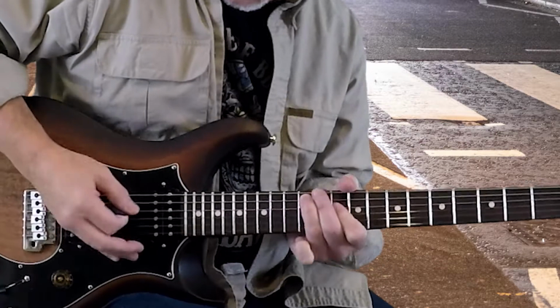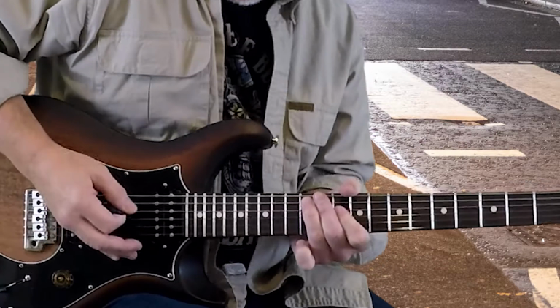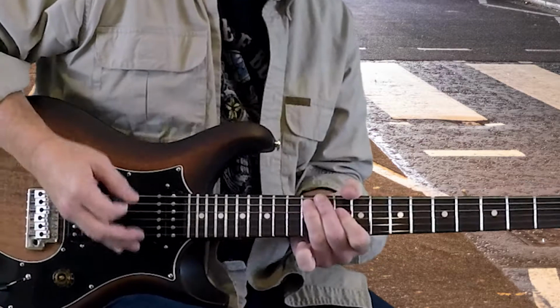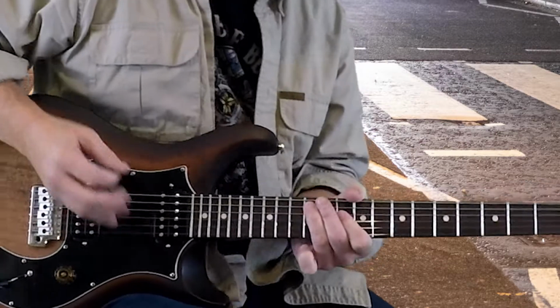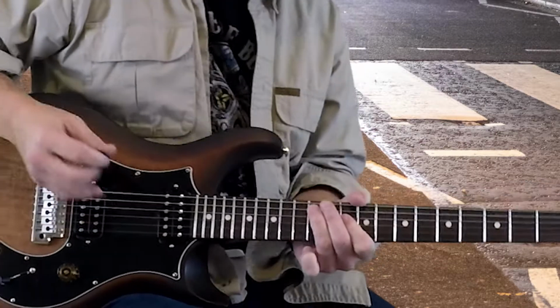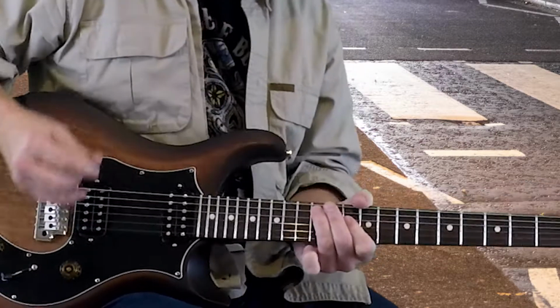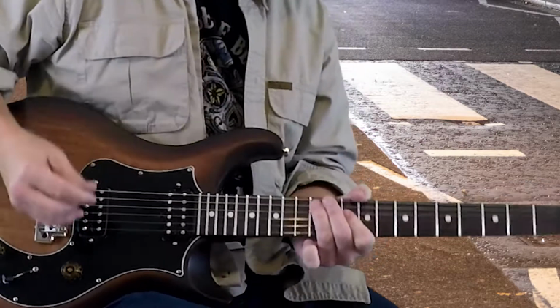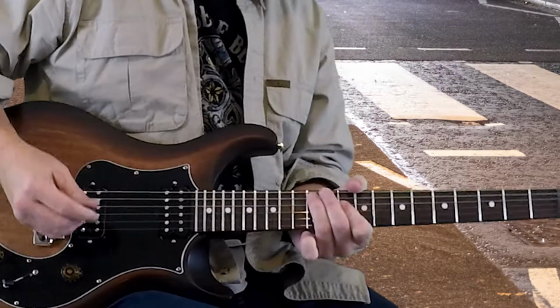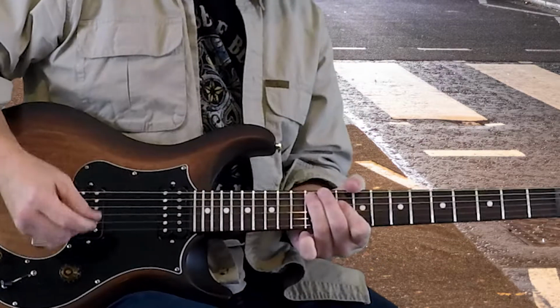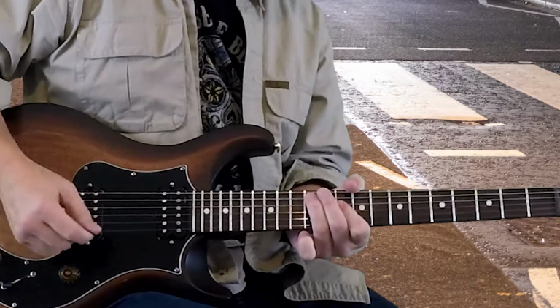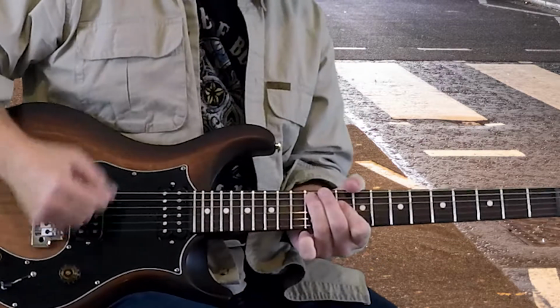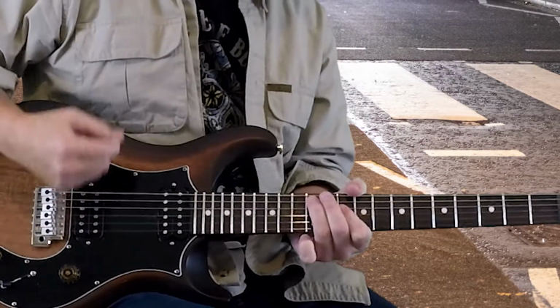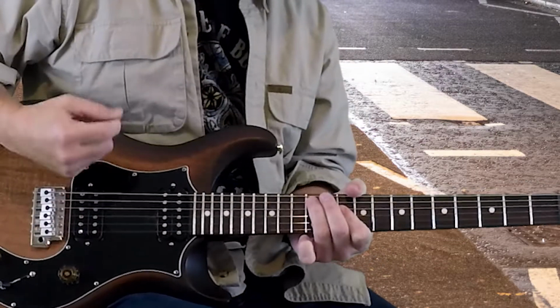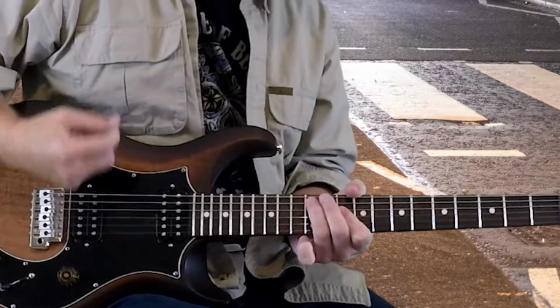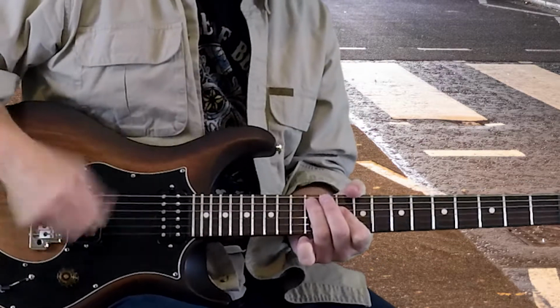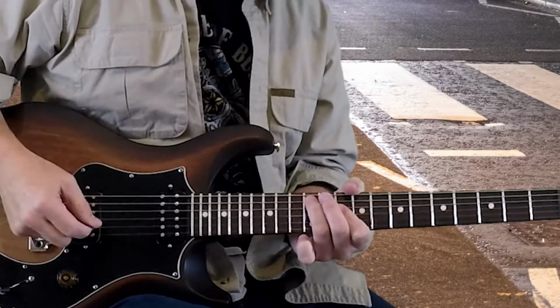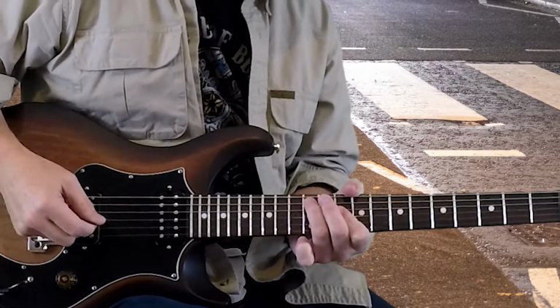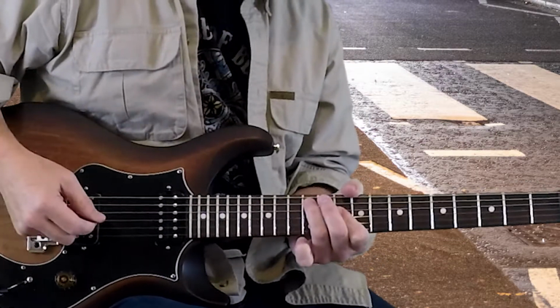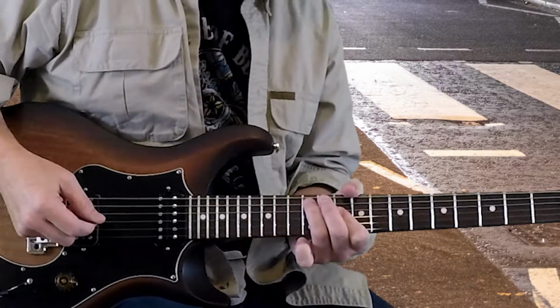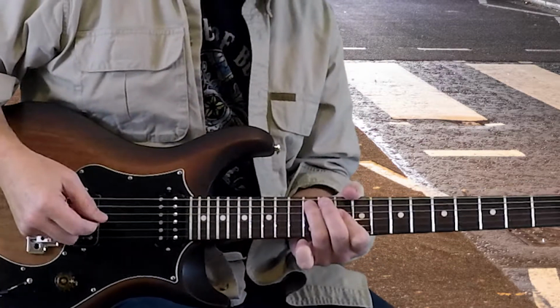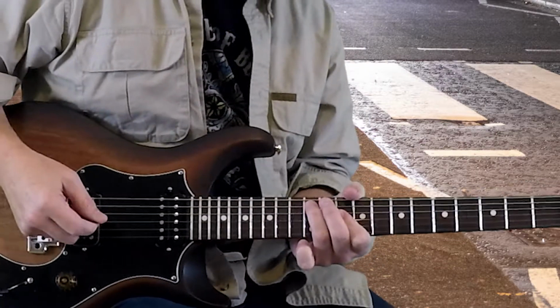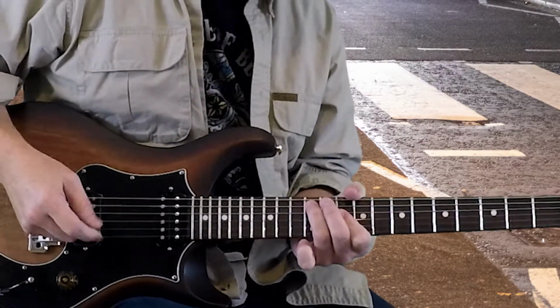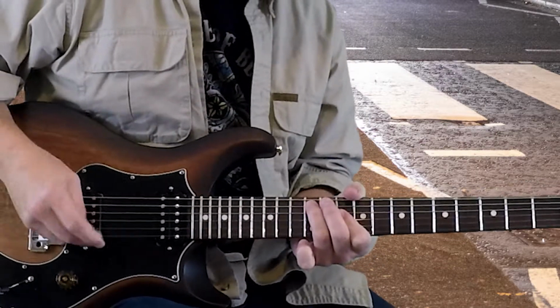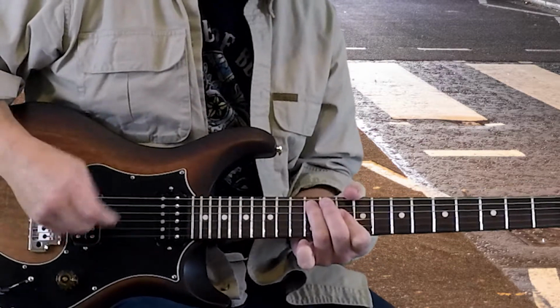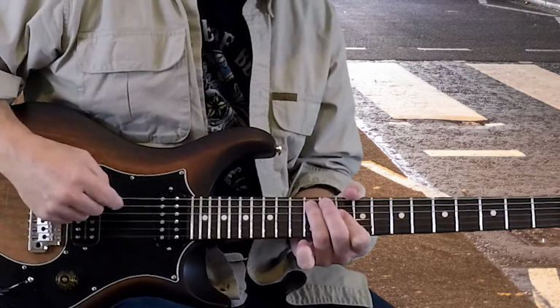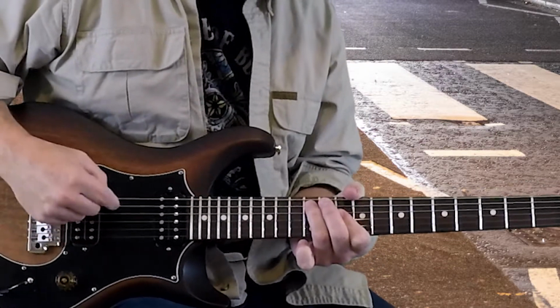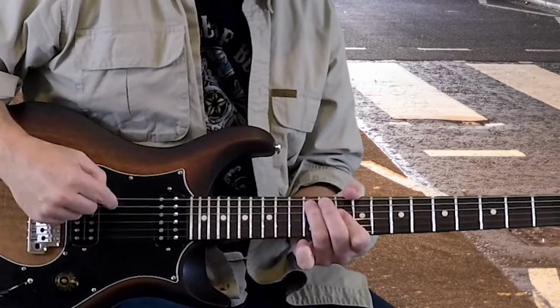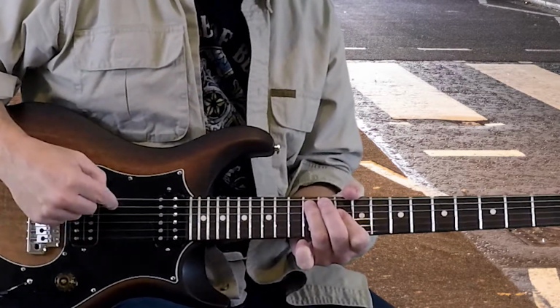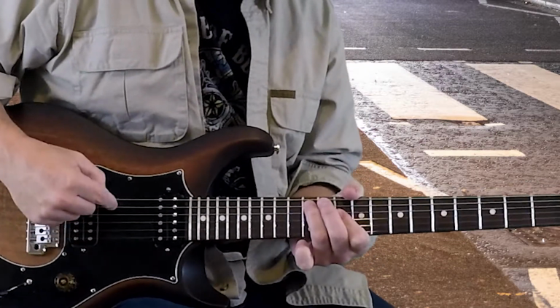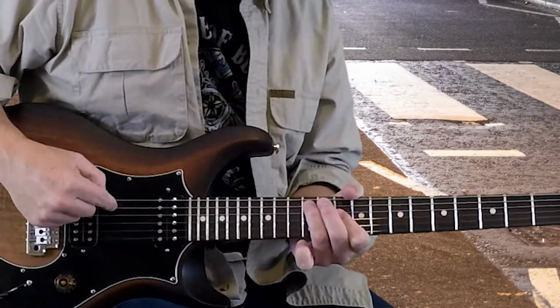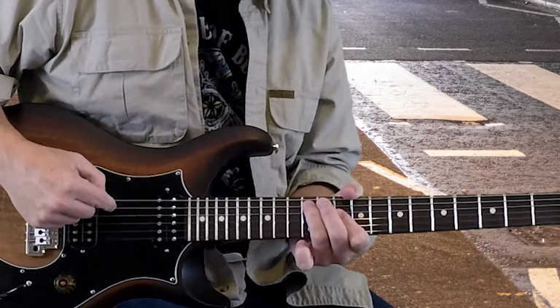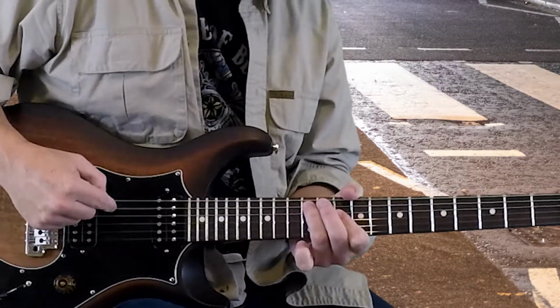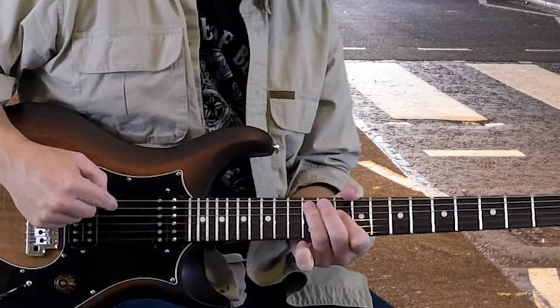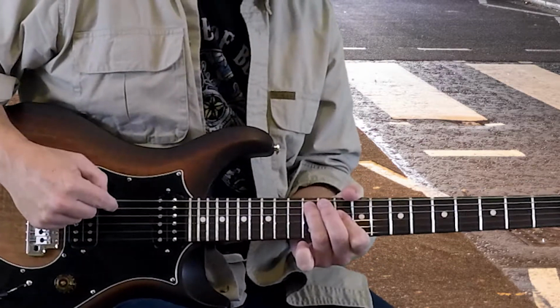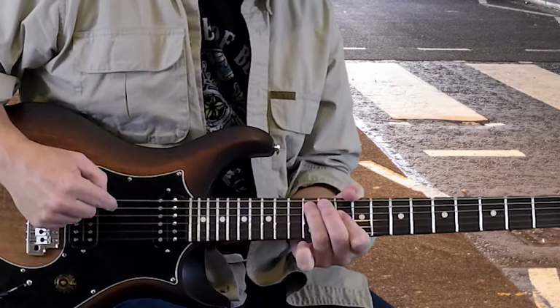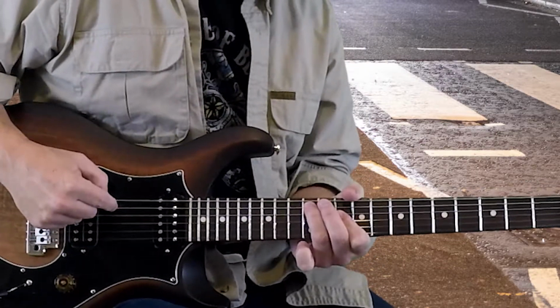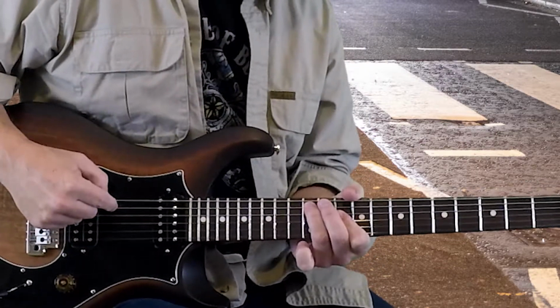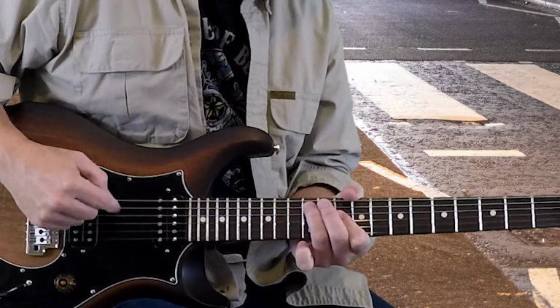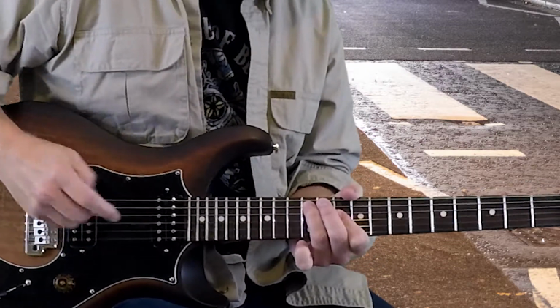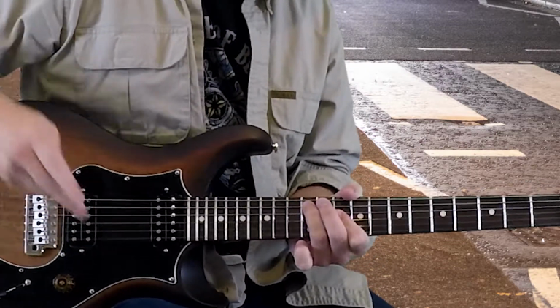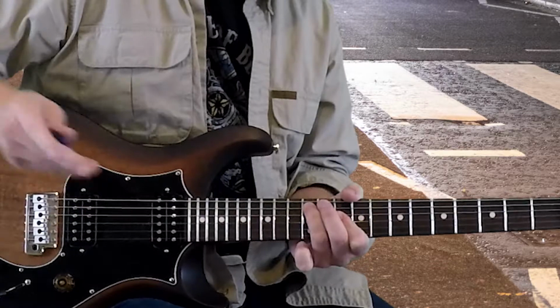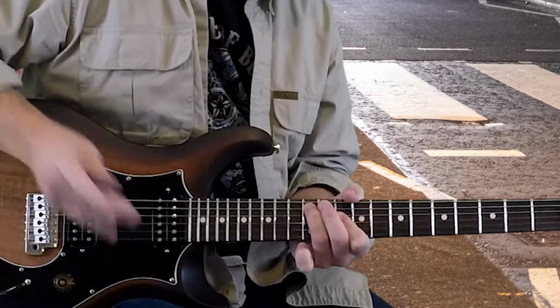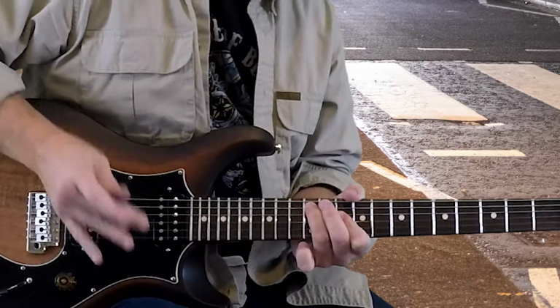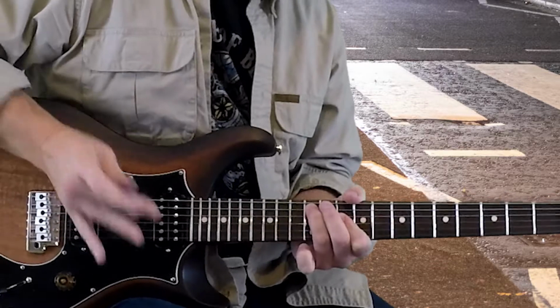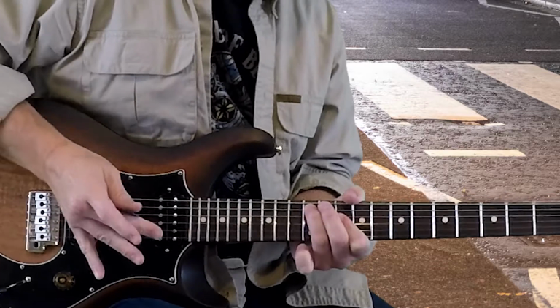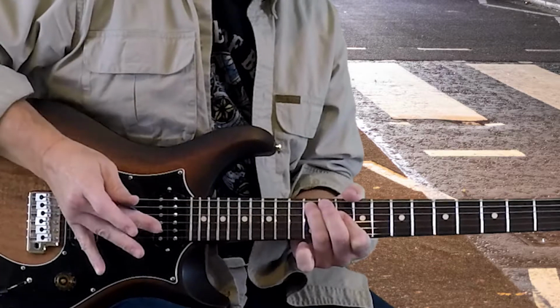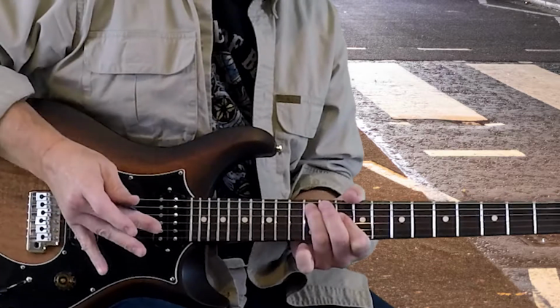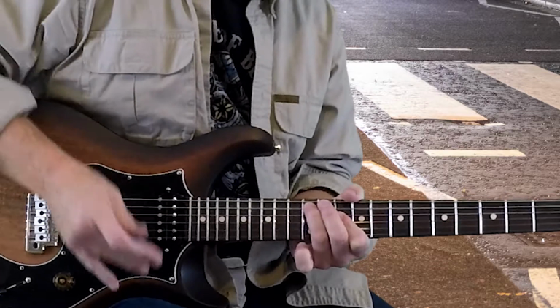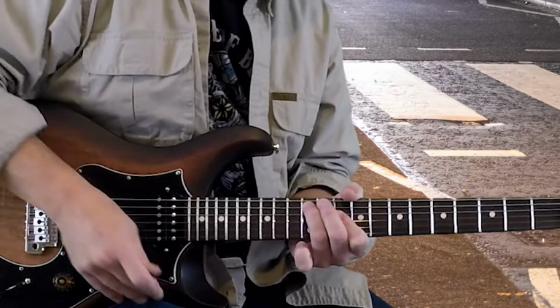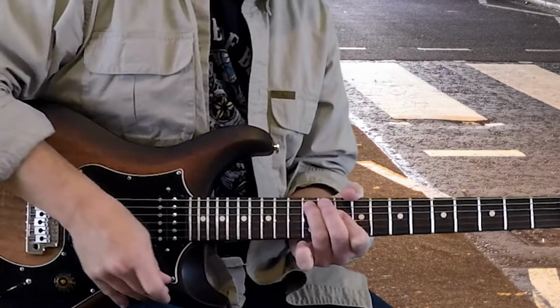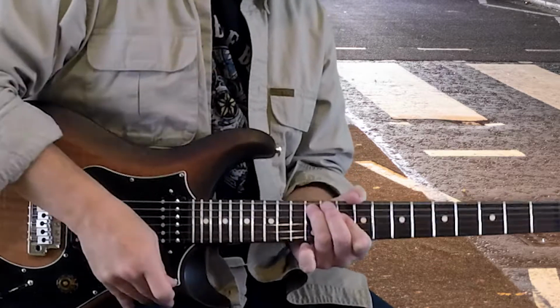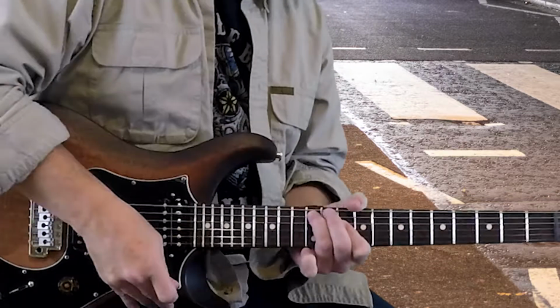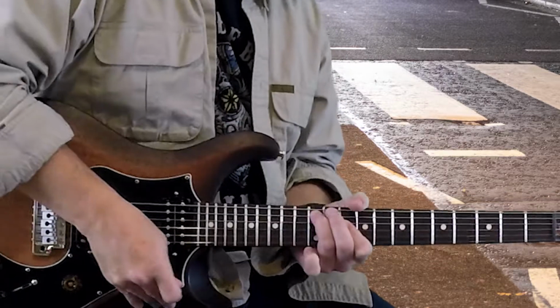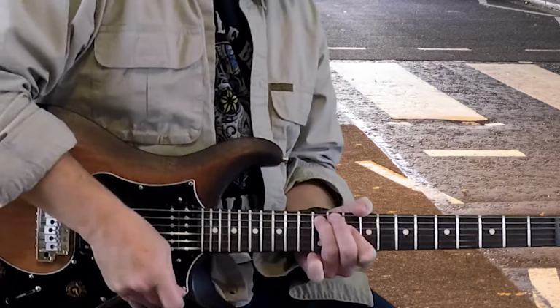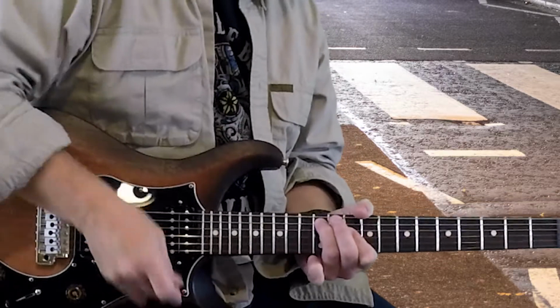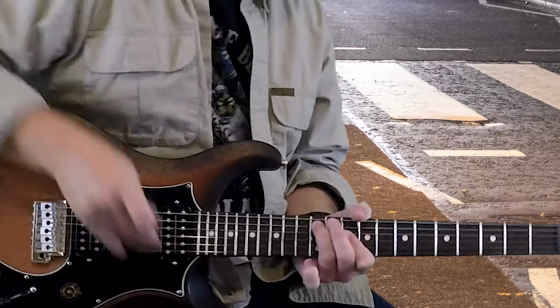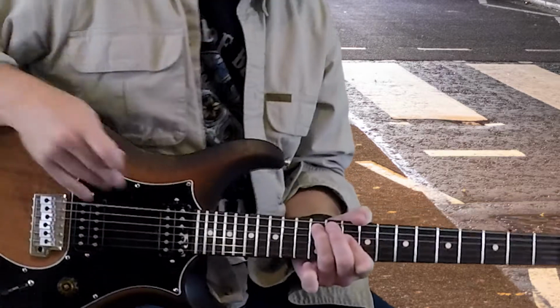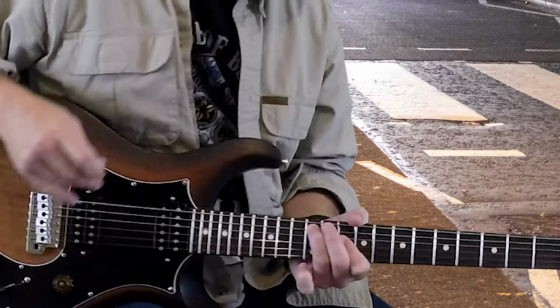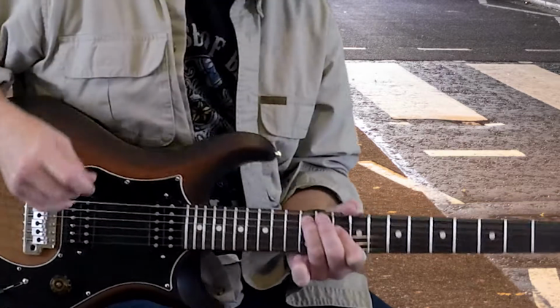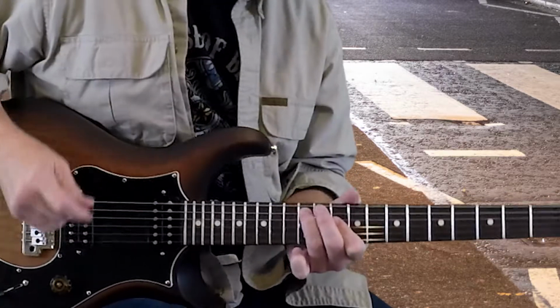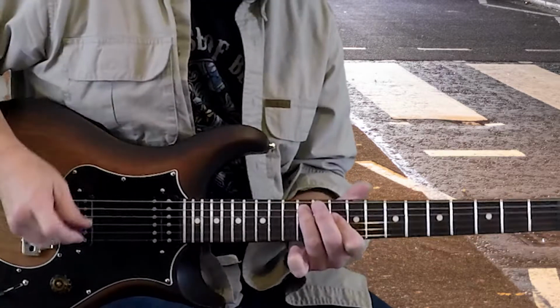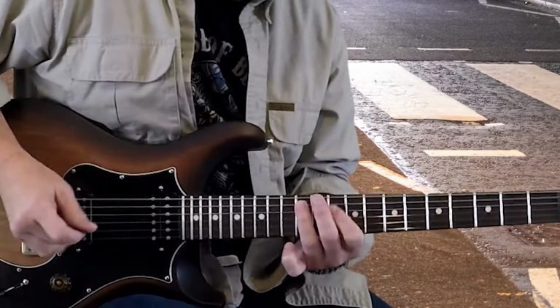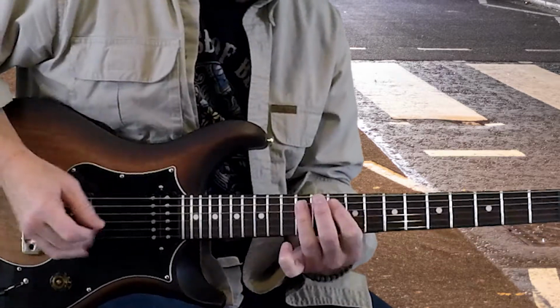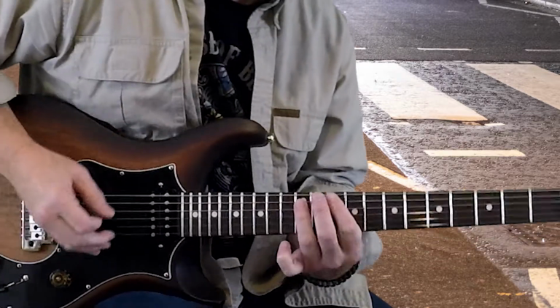One thing you want to watch for when you're striking the middle two strings: allow that 5th string to ring. Don't touch it or you'll lose some of that D minor 7 chord.